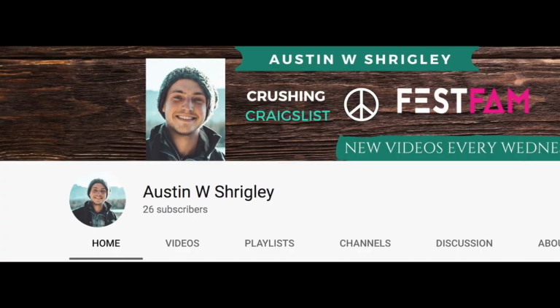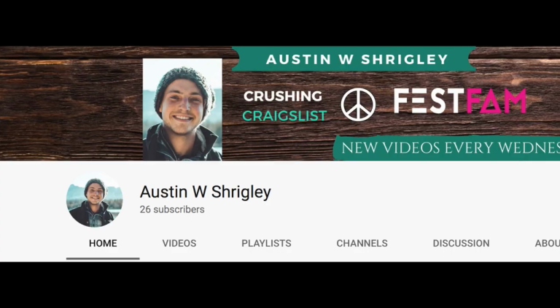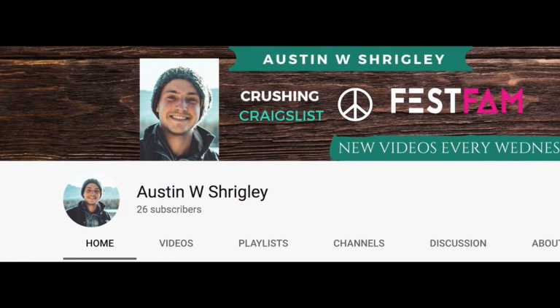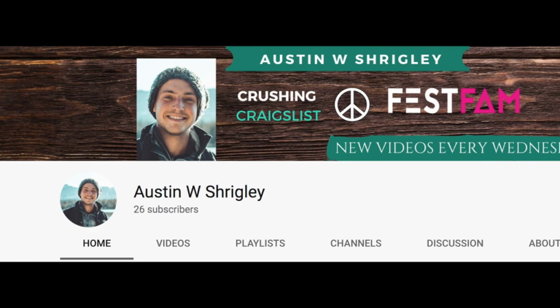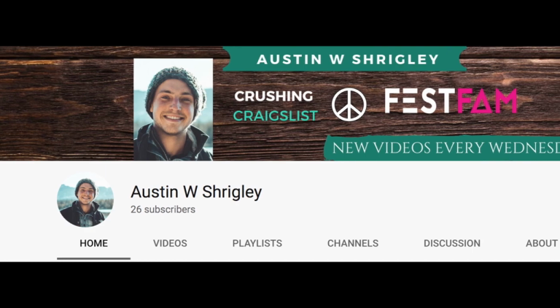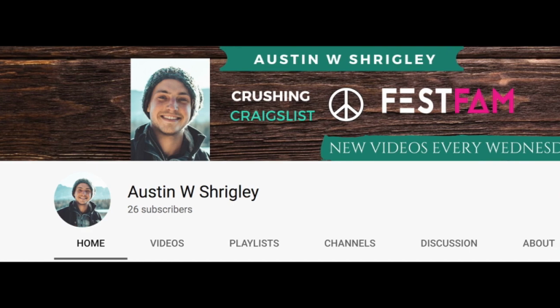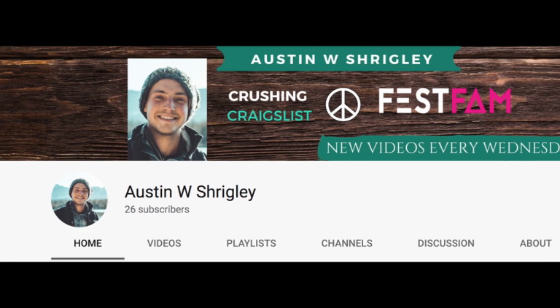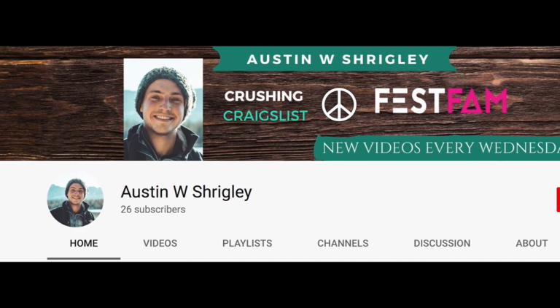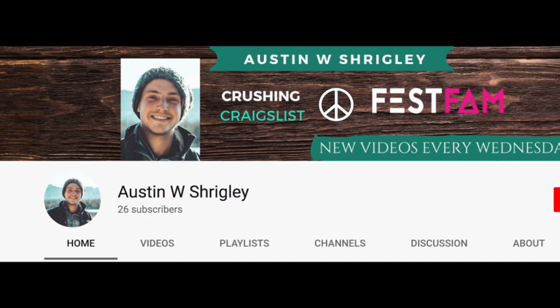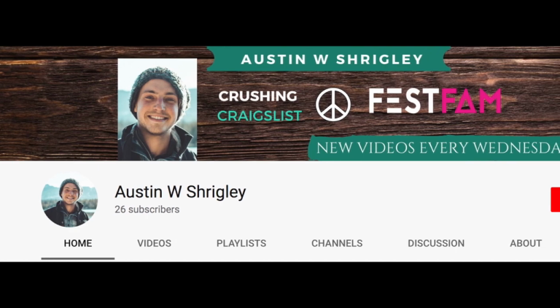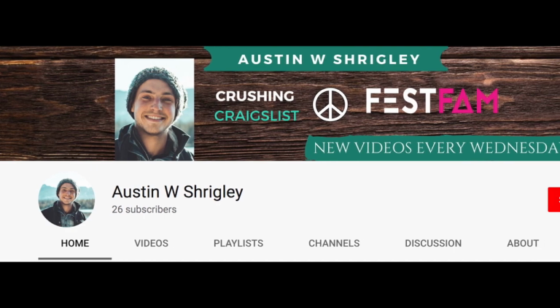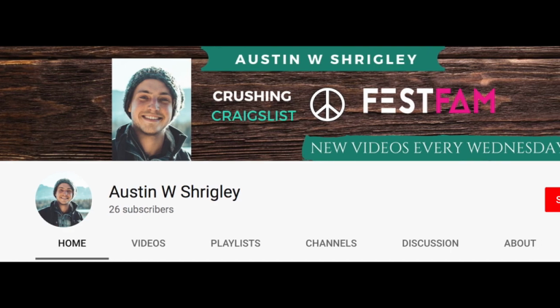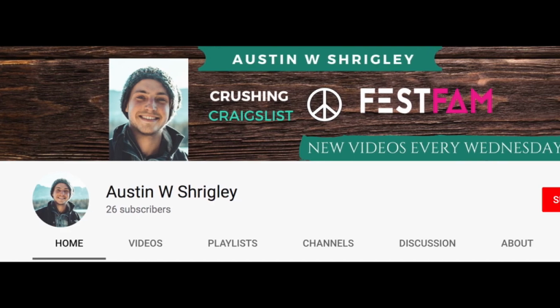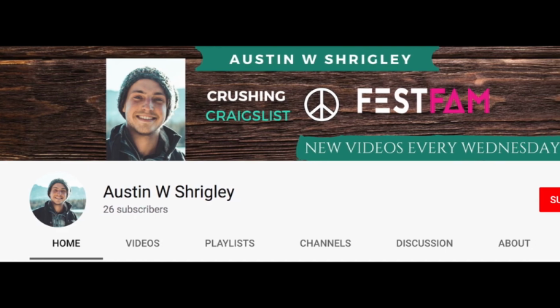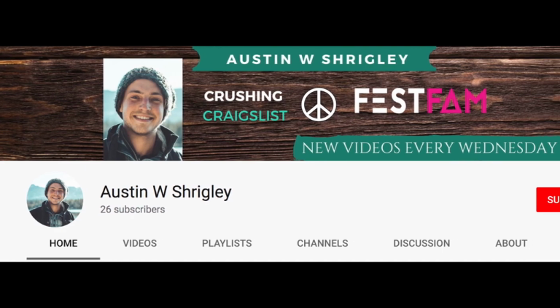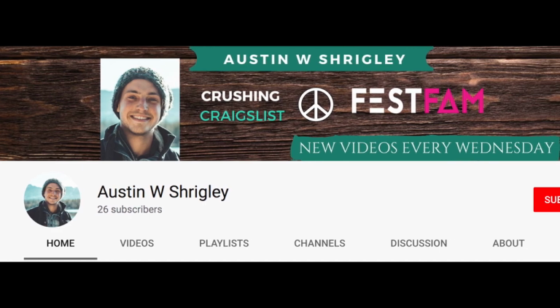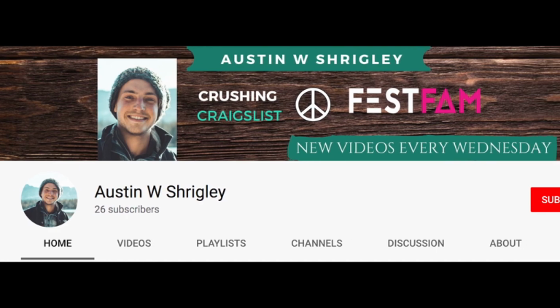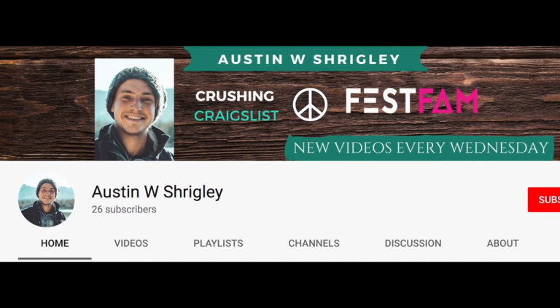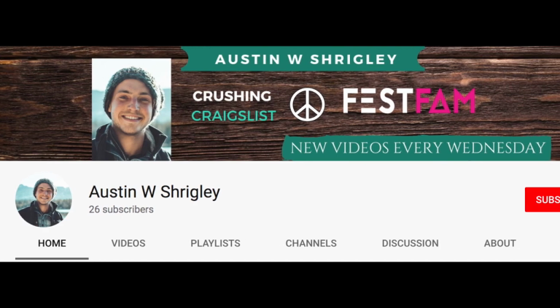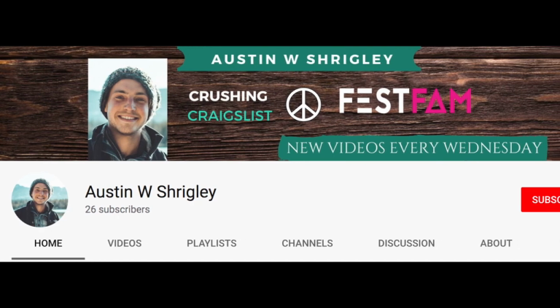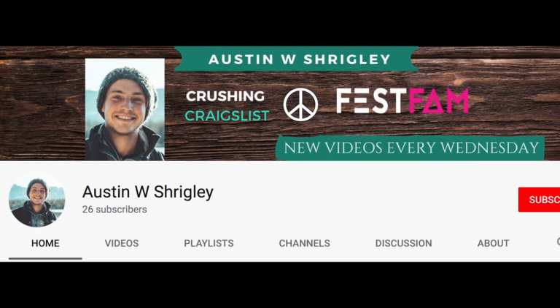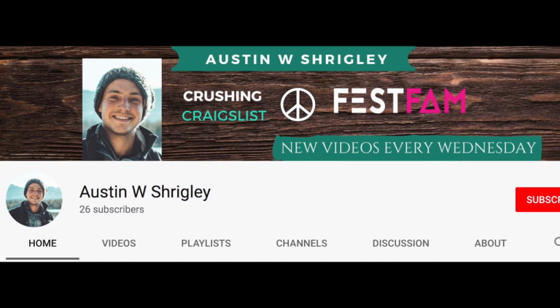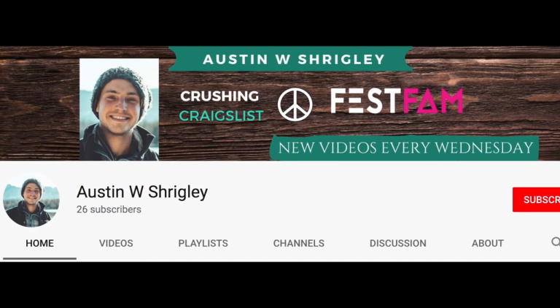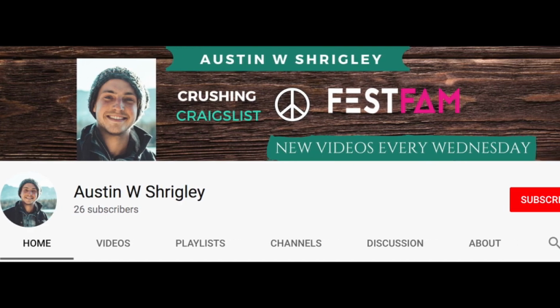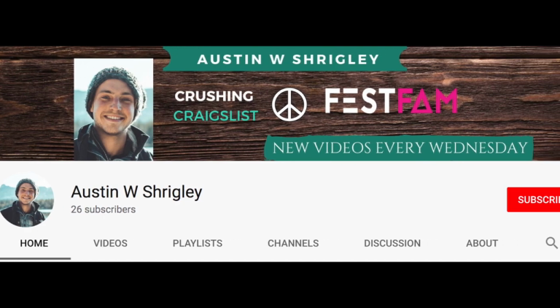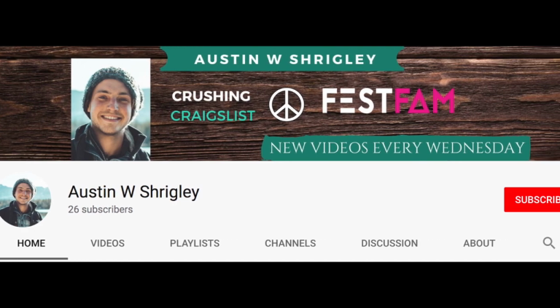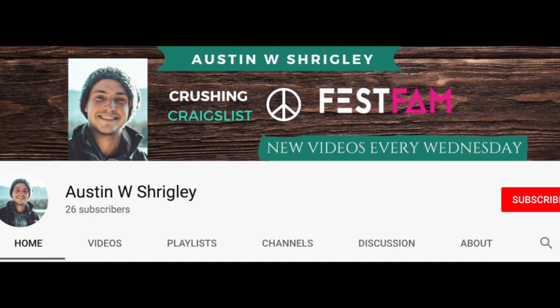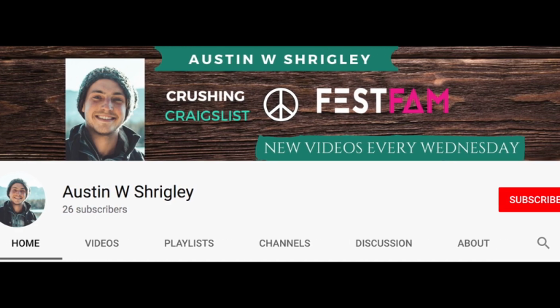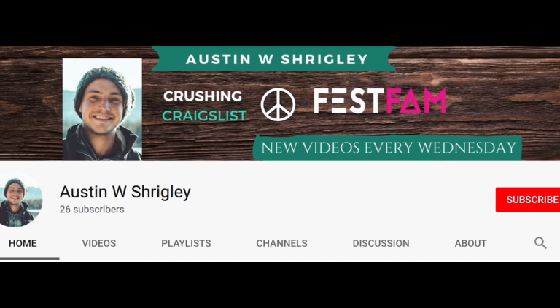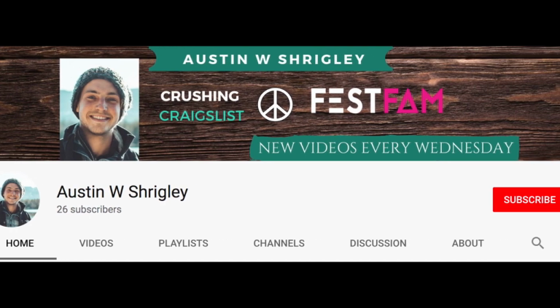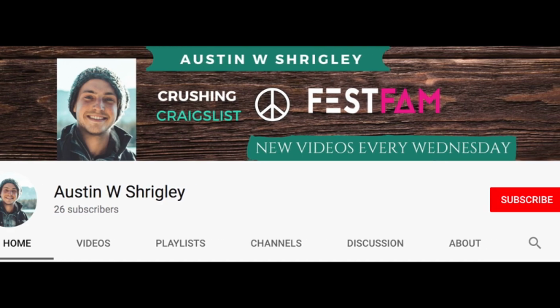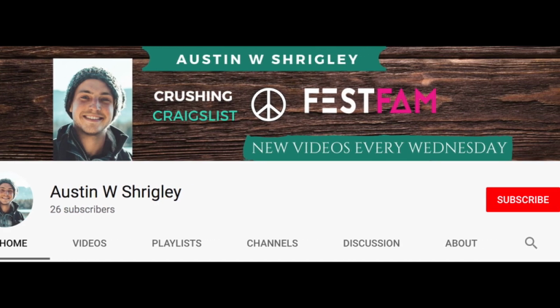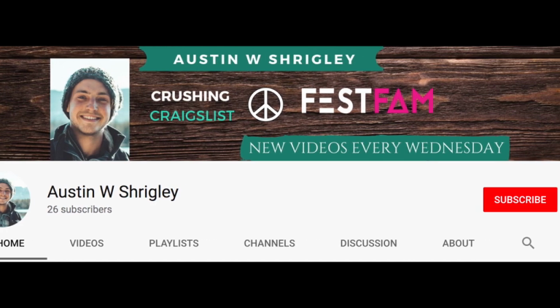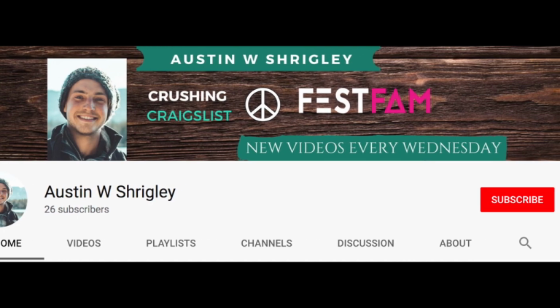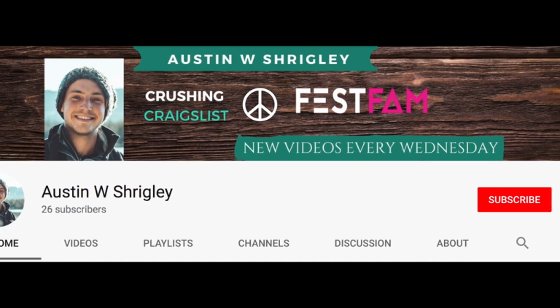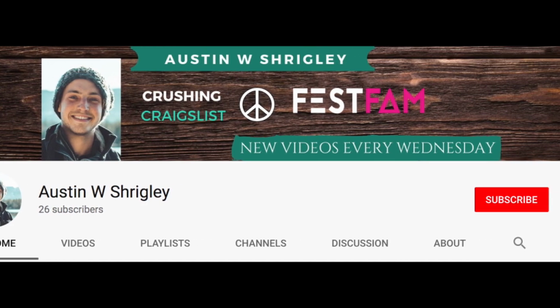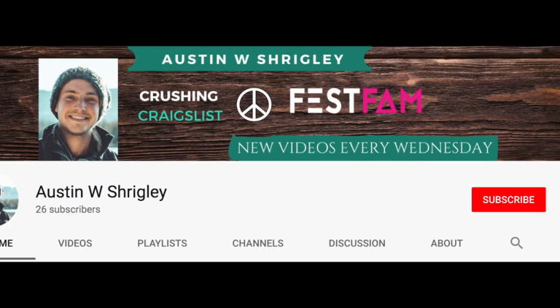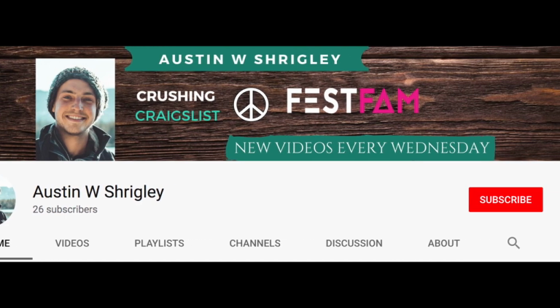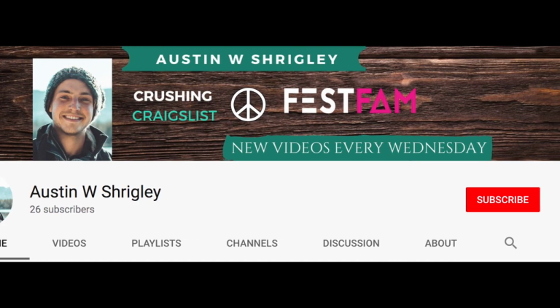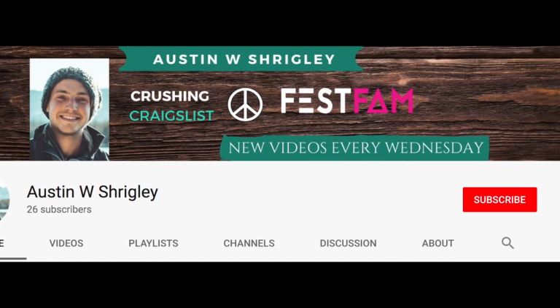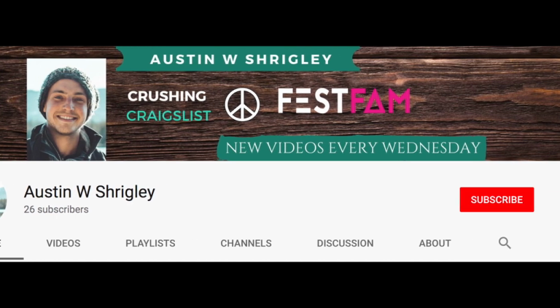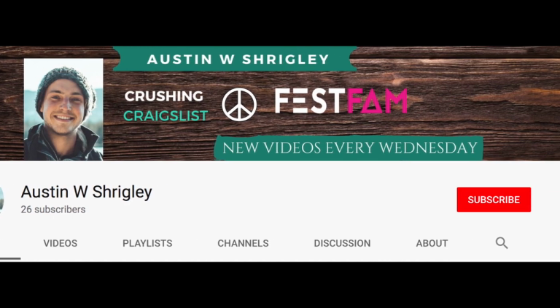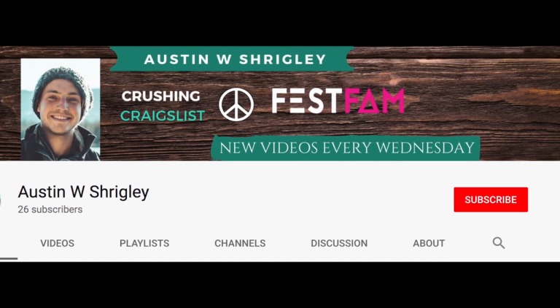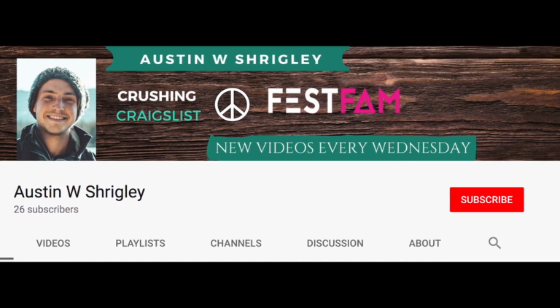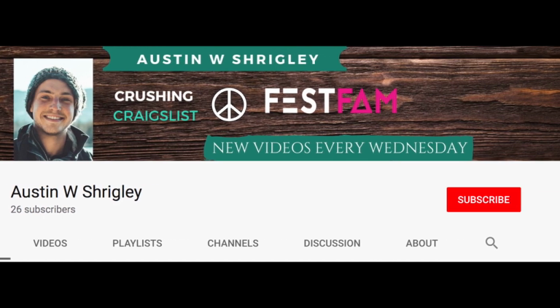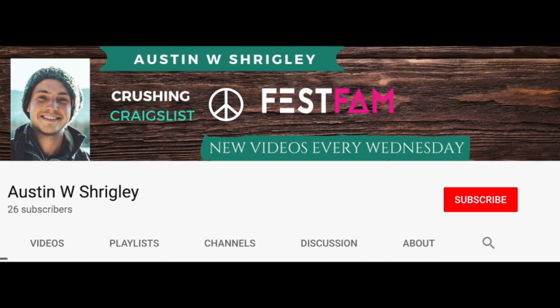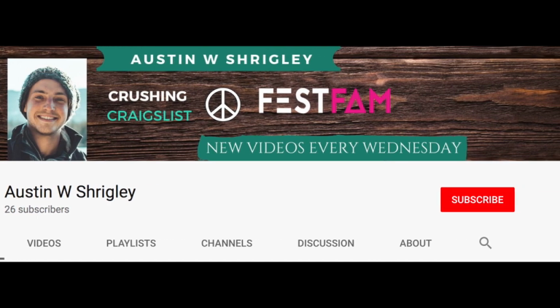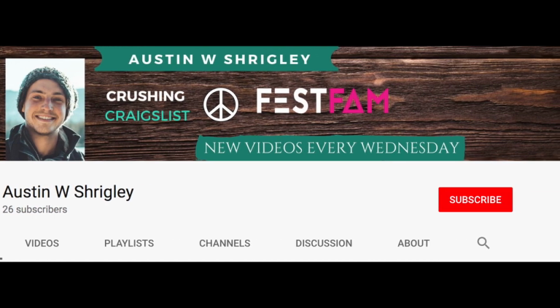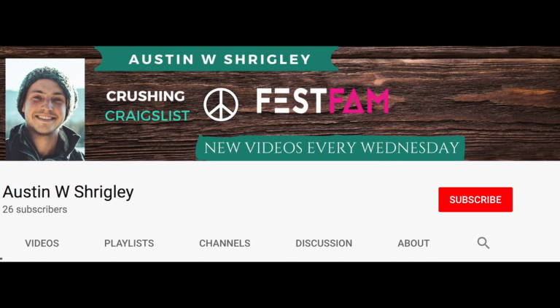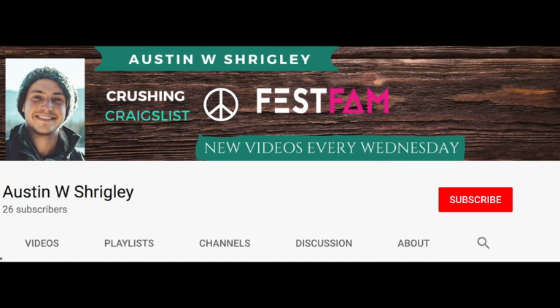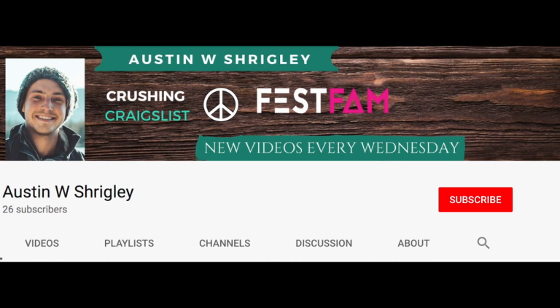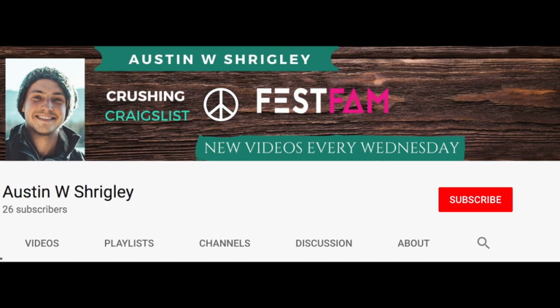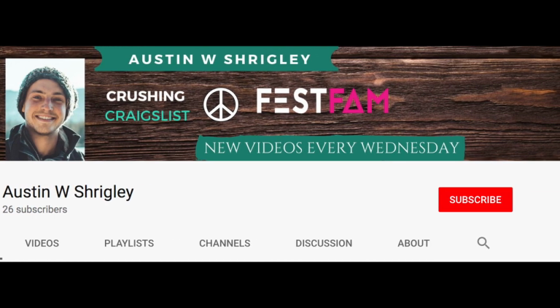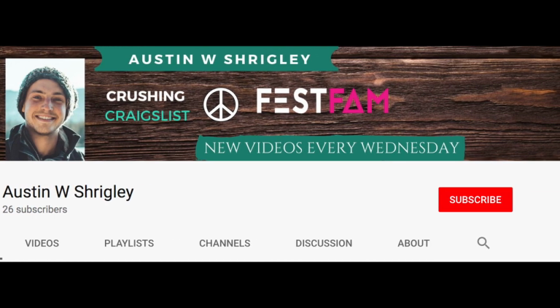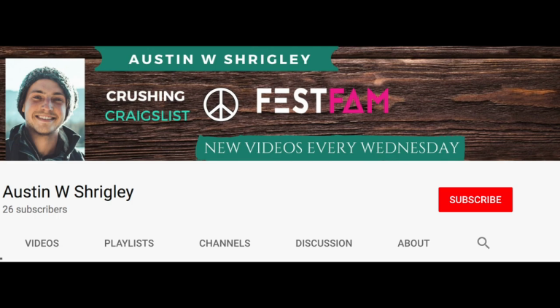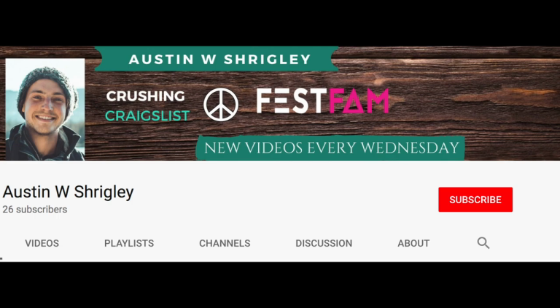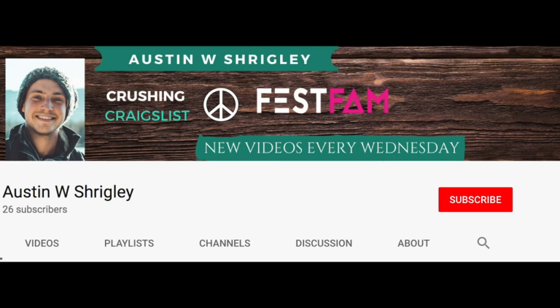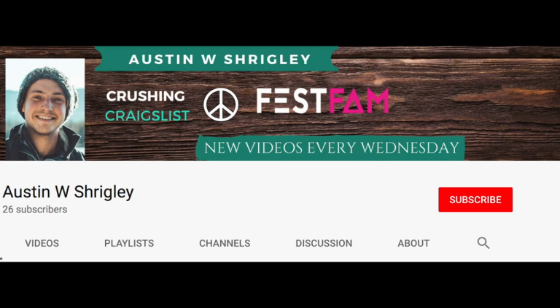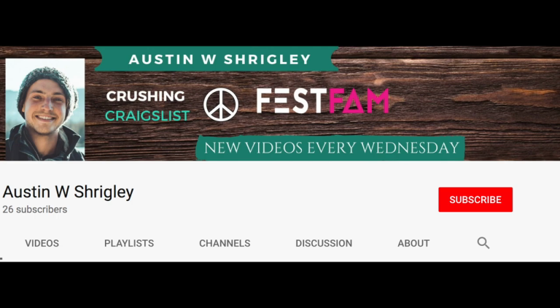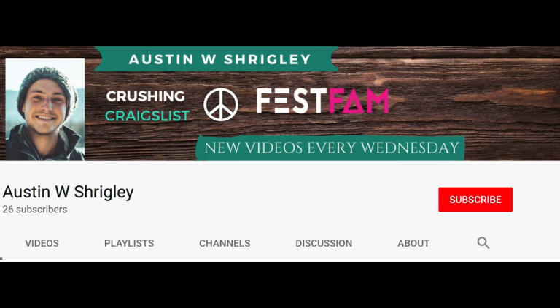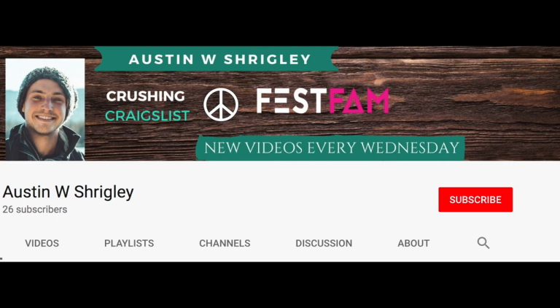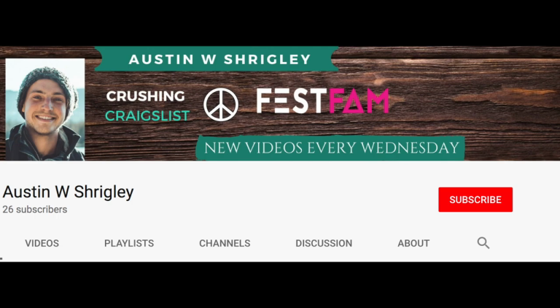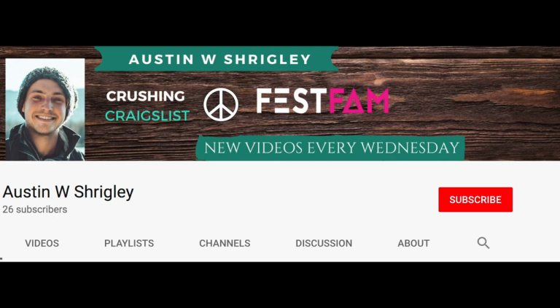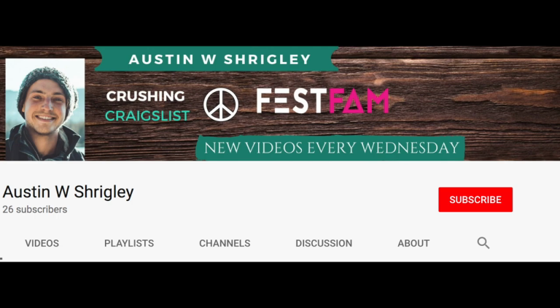For the best Craigslist advice, subscribe to my channel and hit the bell at the top to be notified every week when I upload a new video.